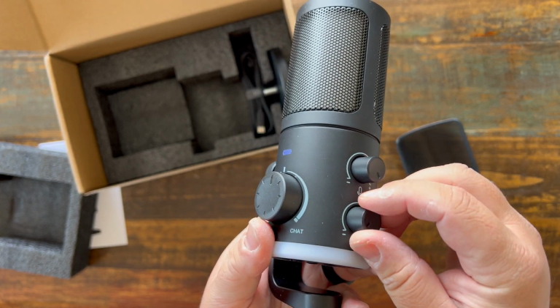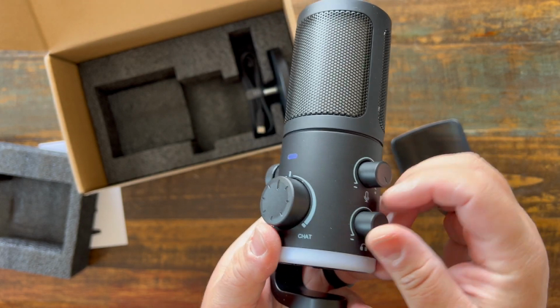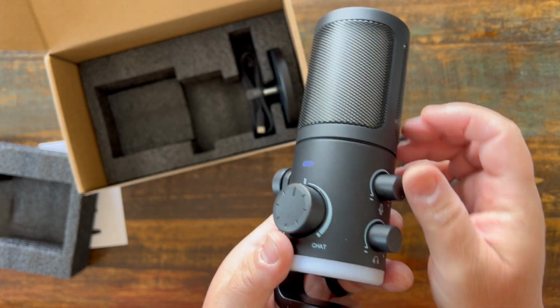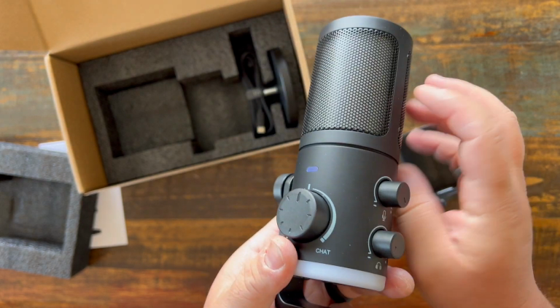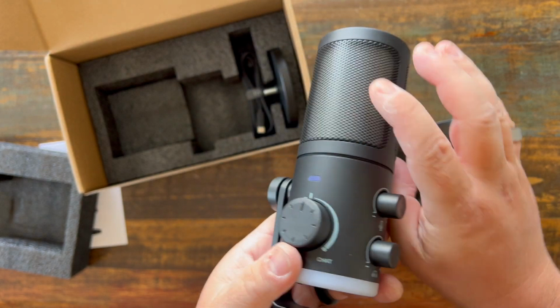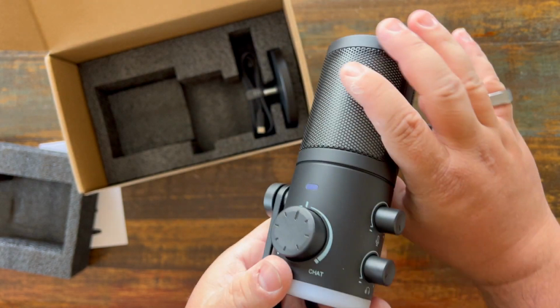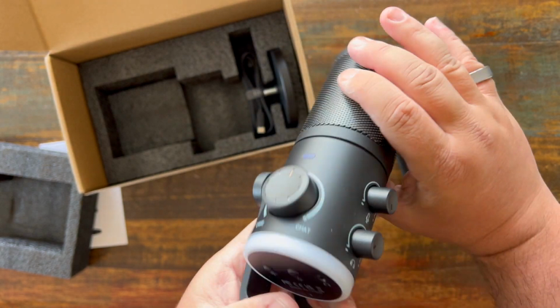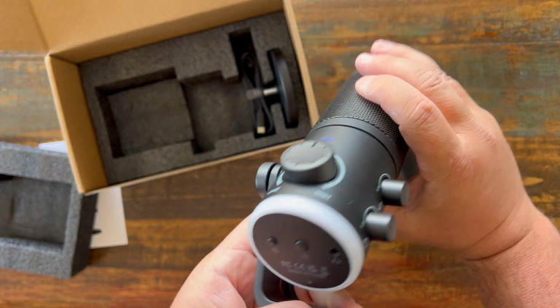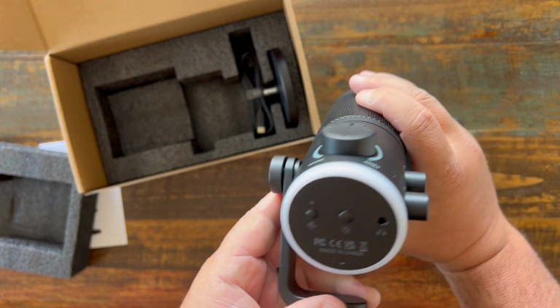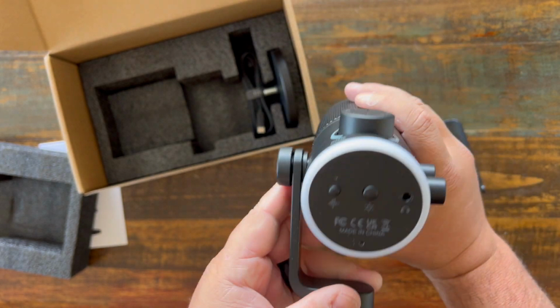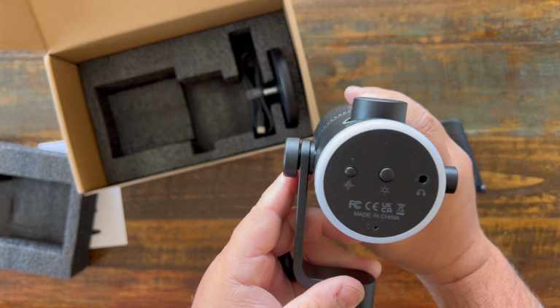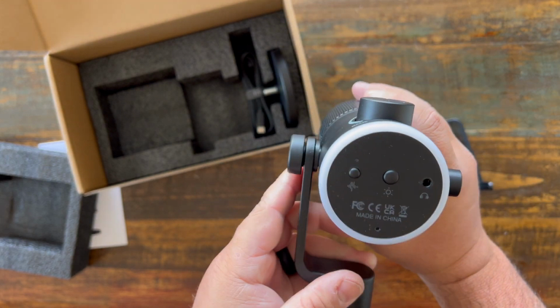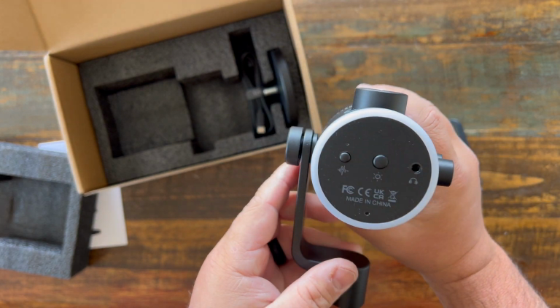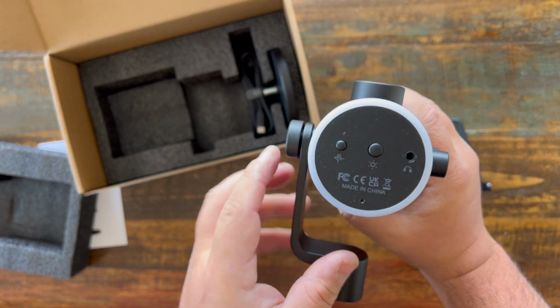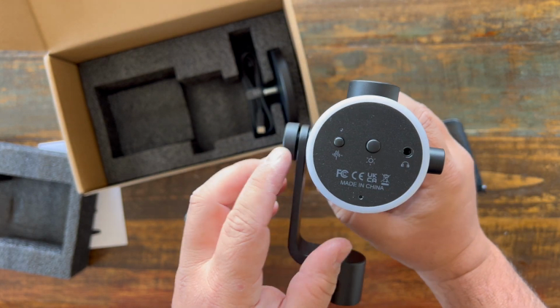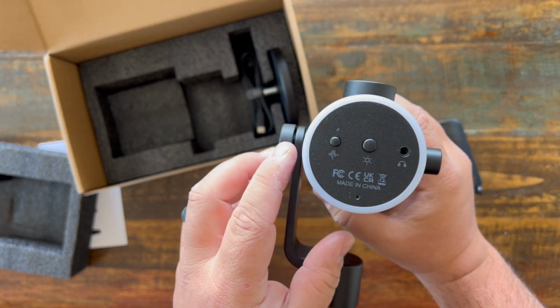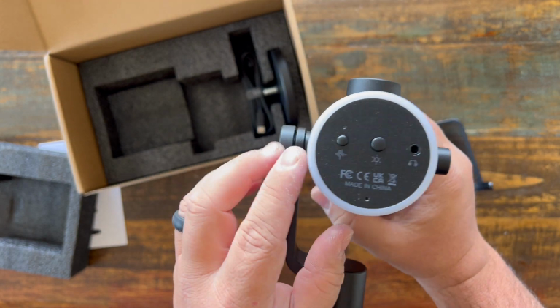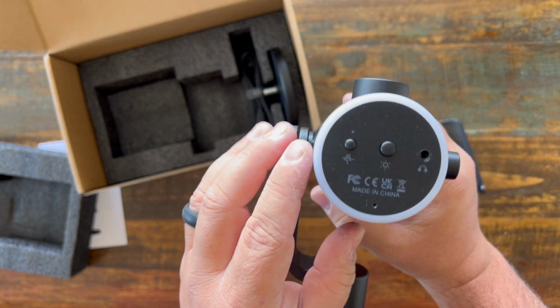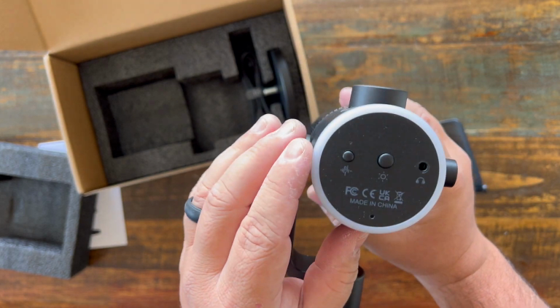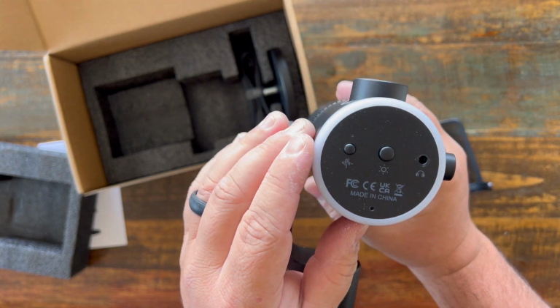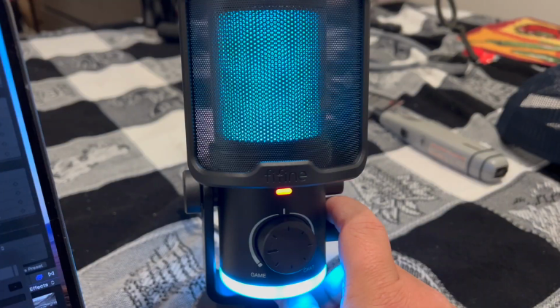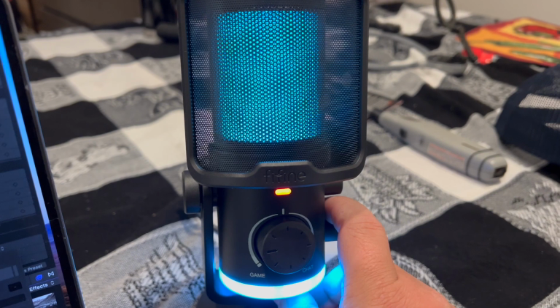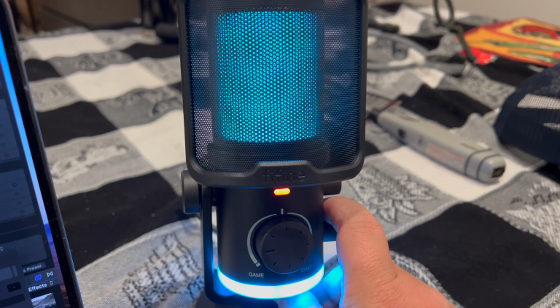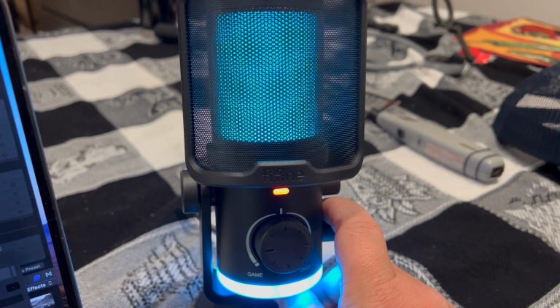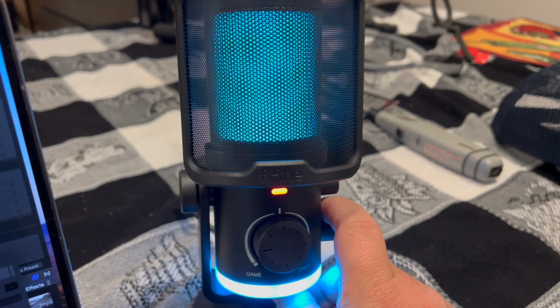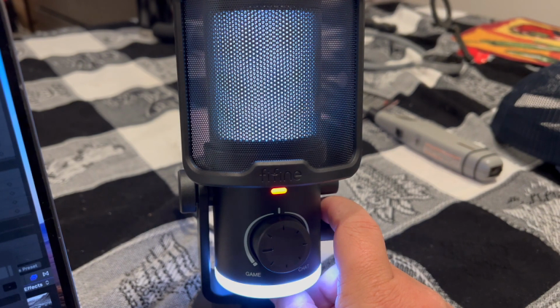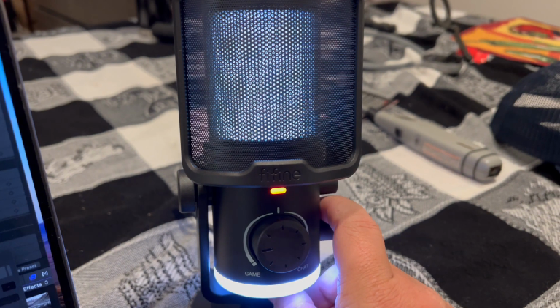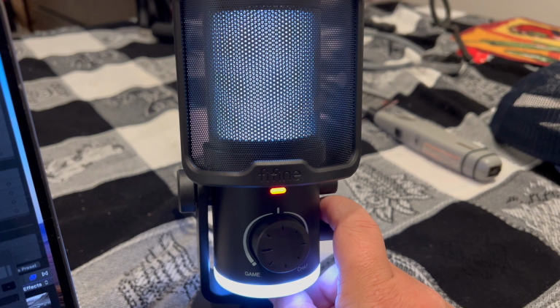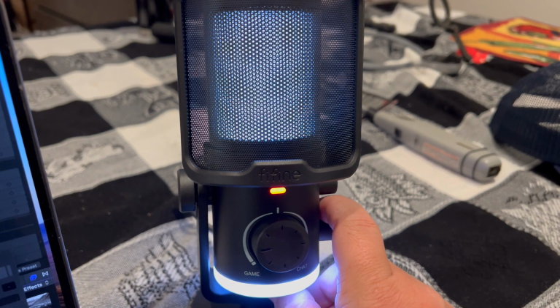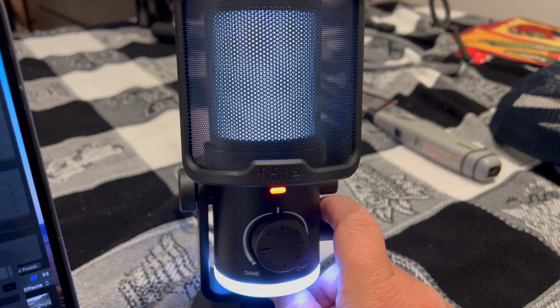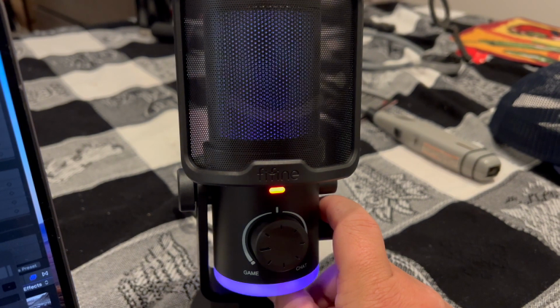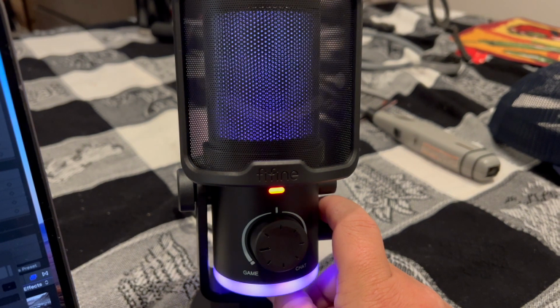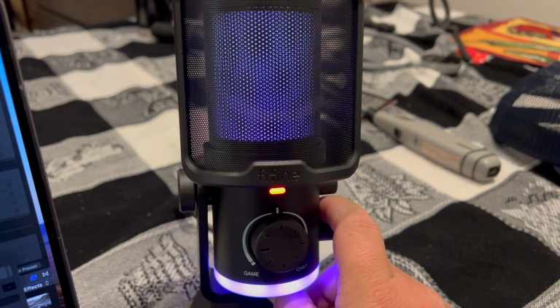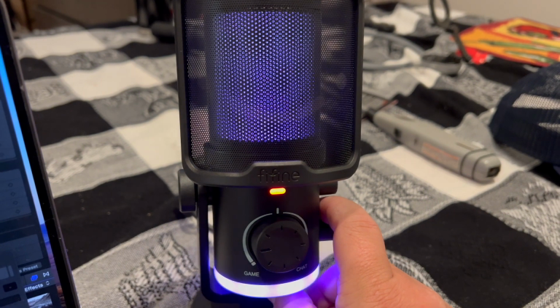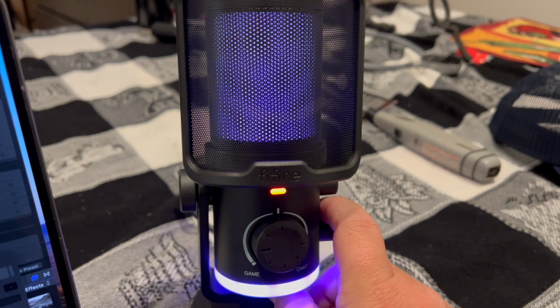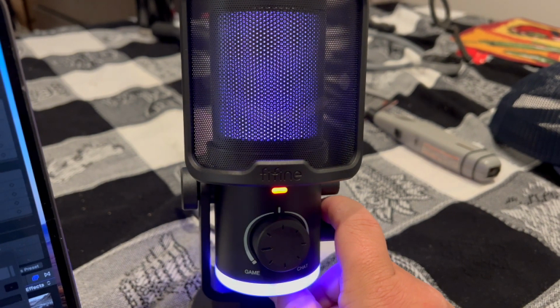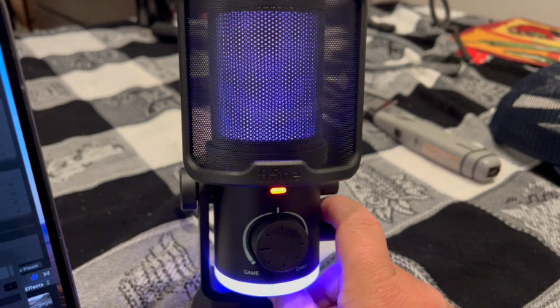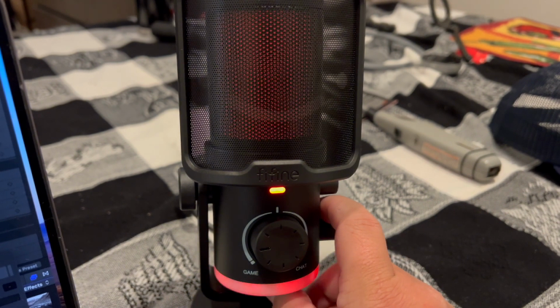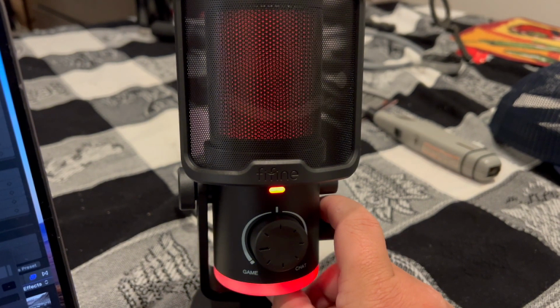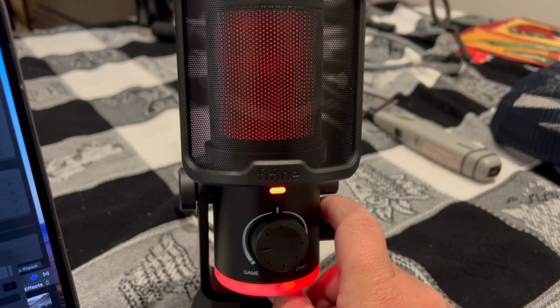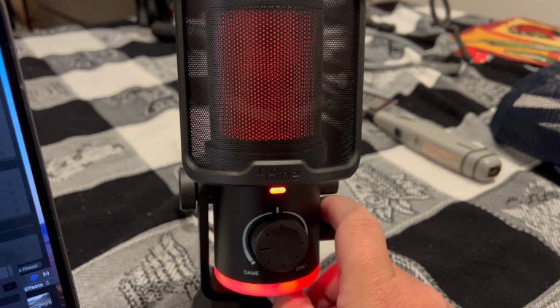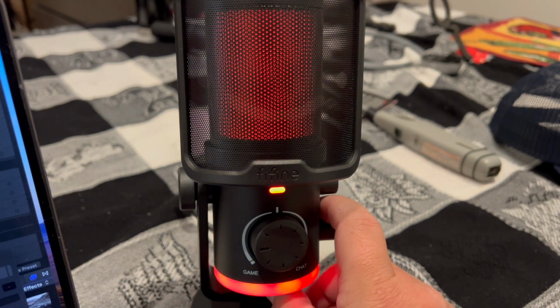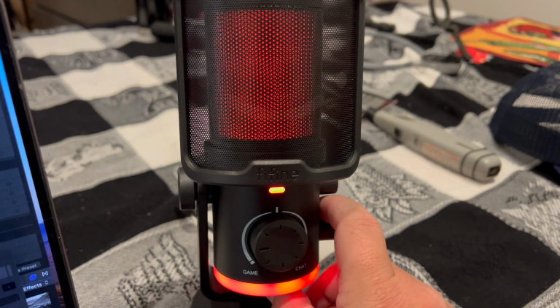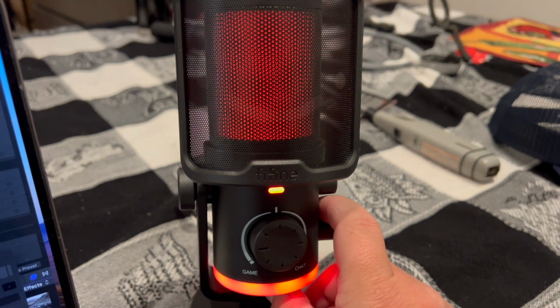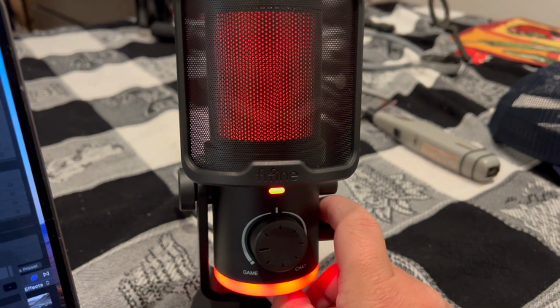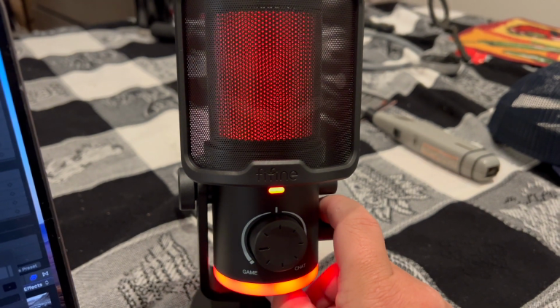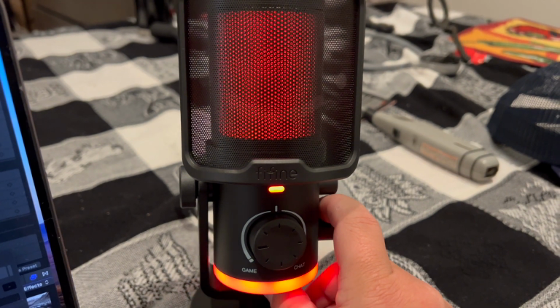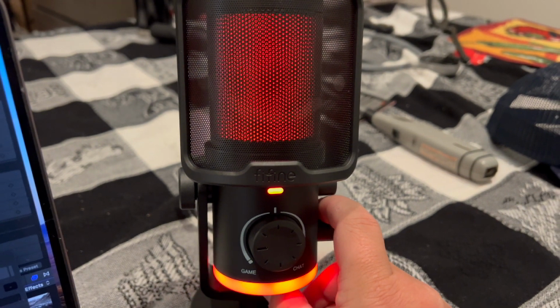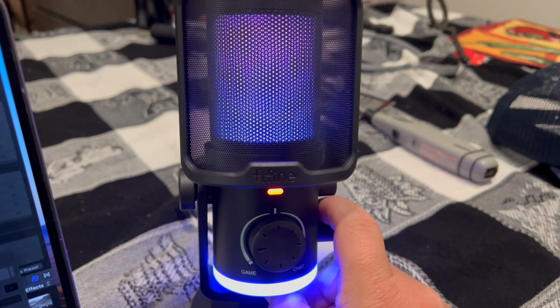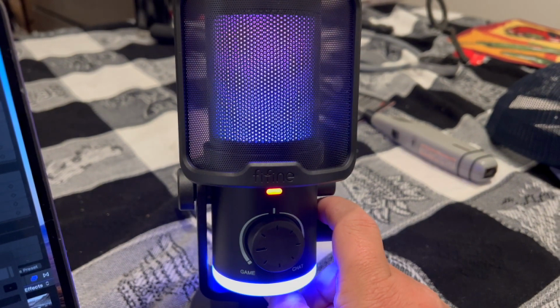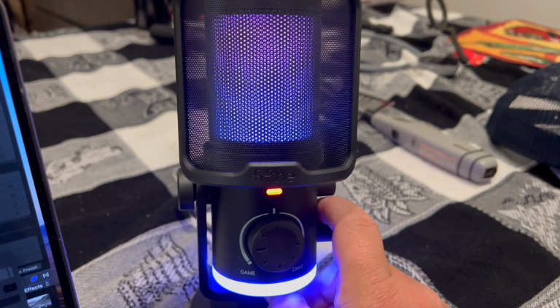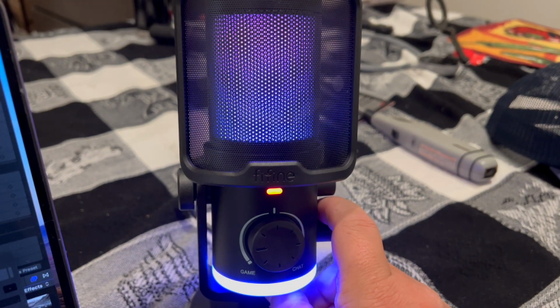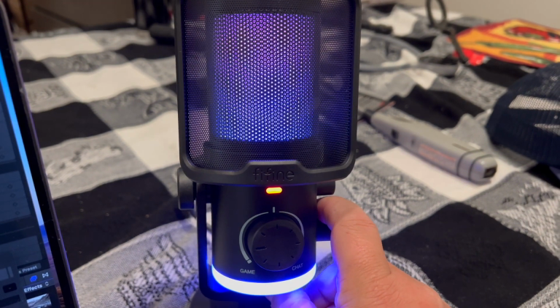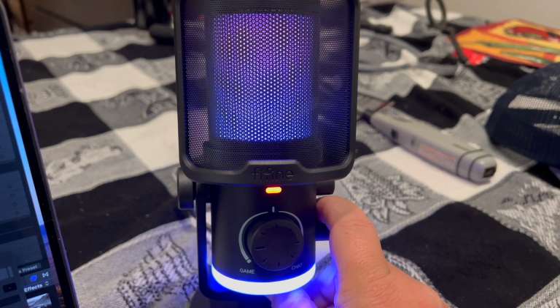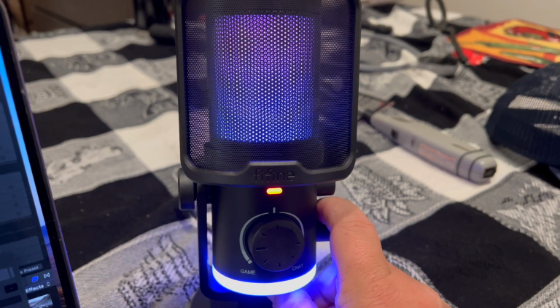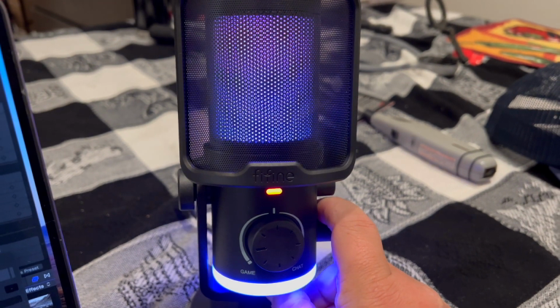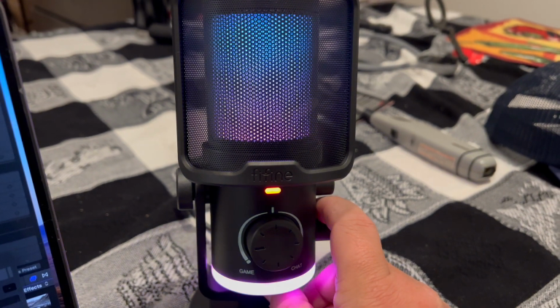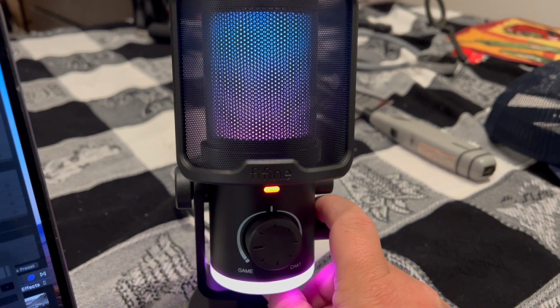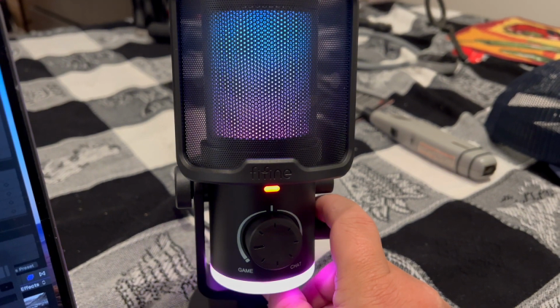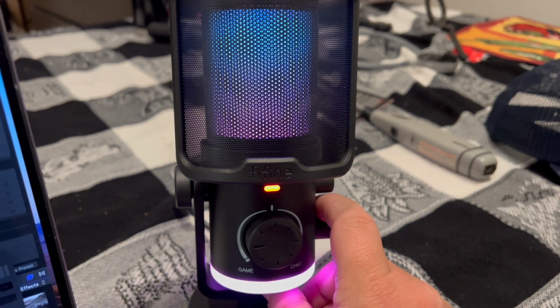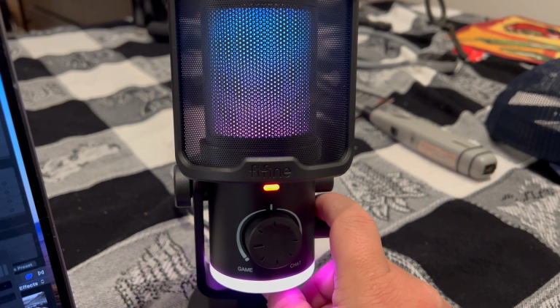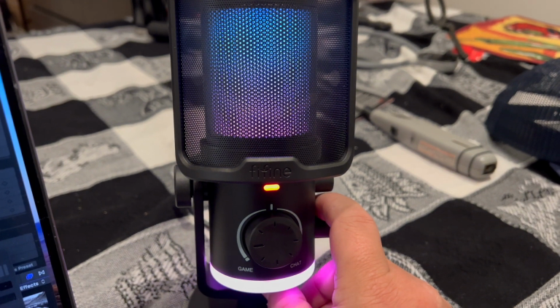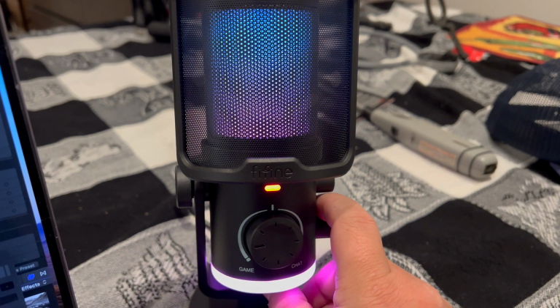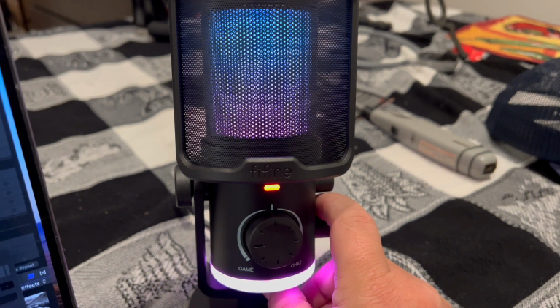At the bottom, you have a voice isolation button and a button to change the different light modes, which looks so good when it's all up and running.